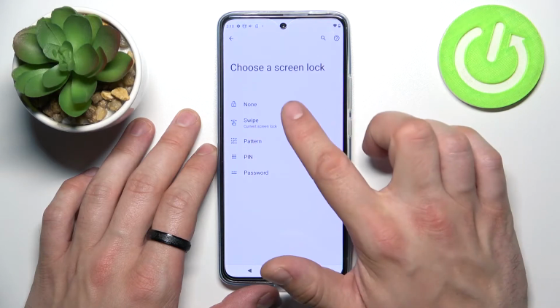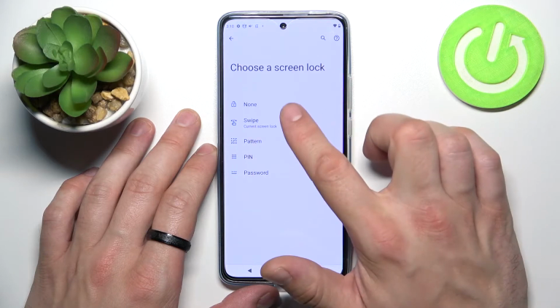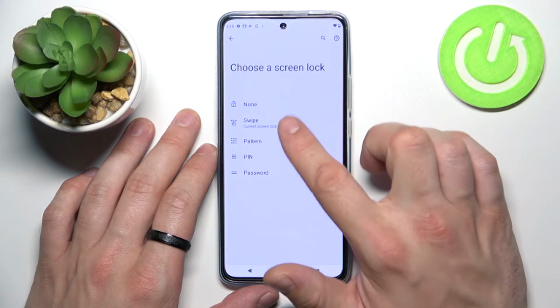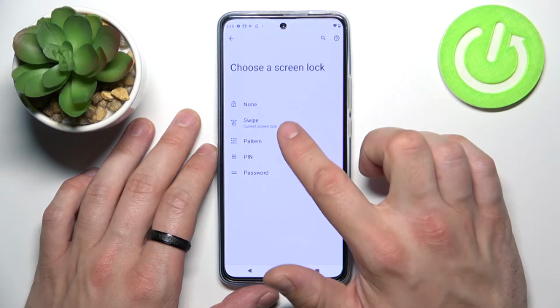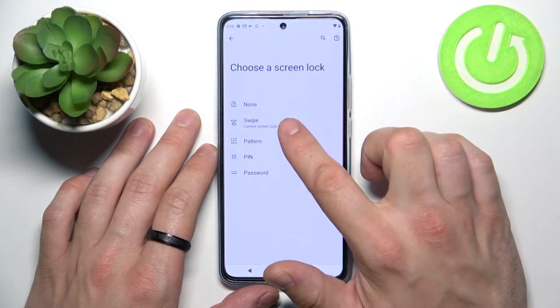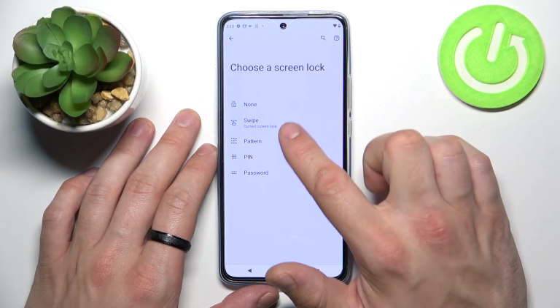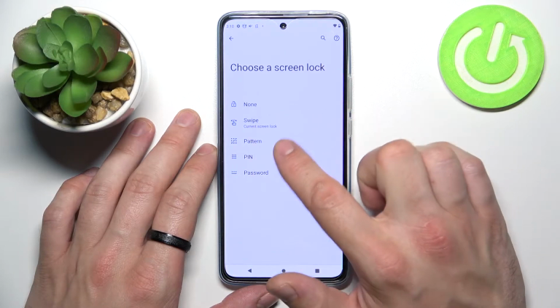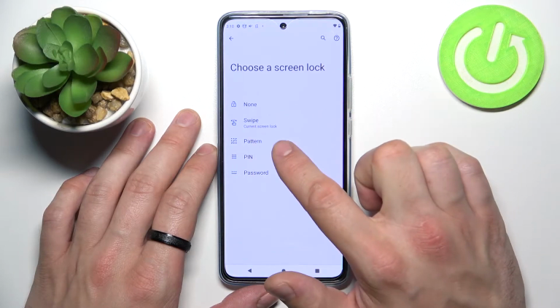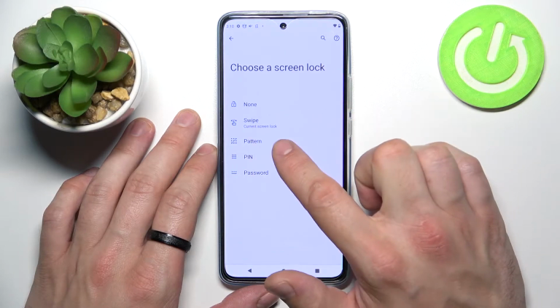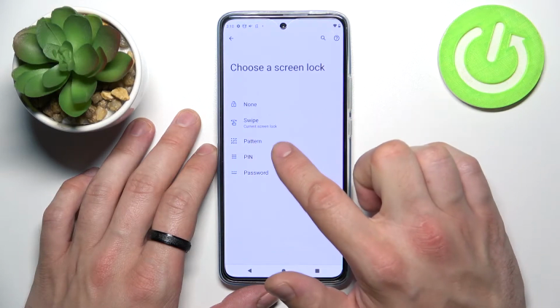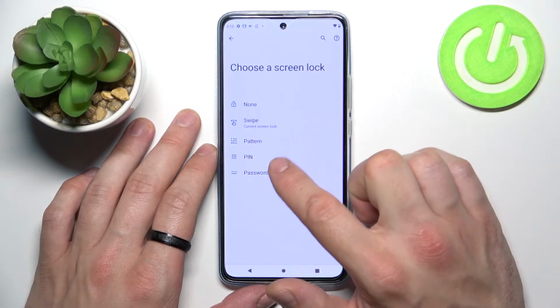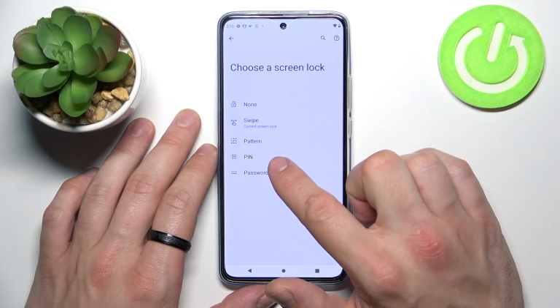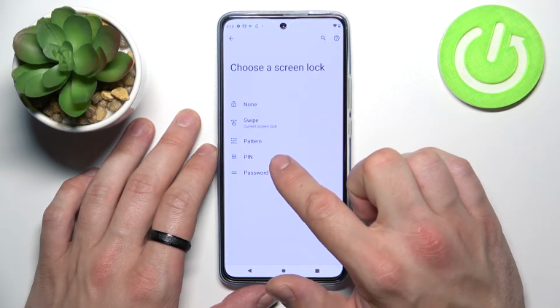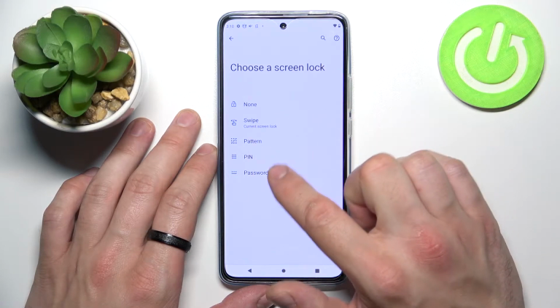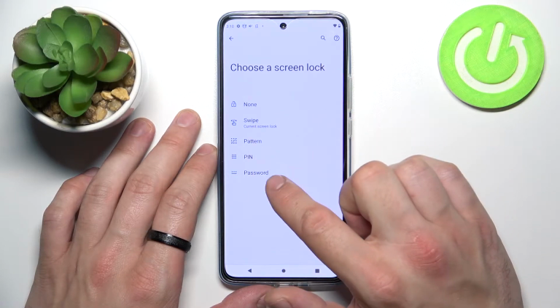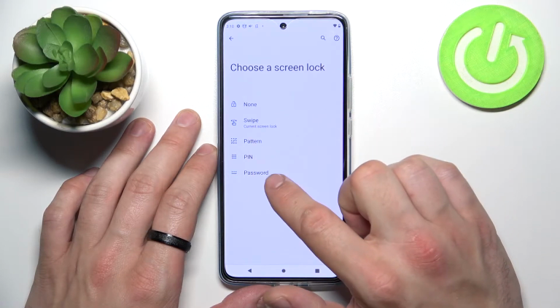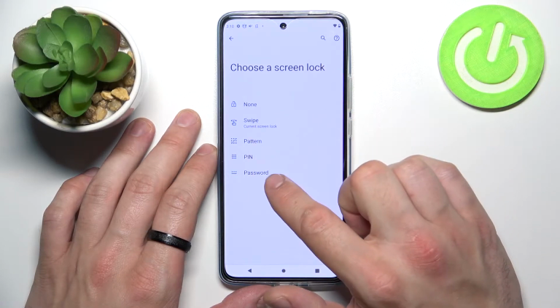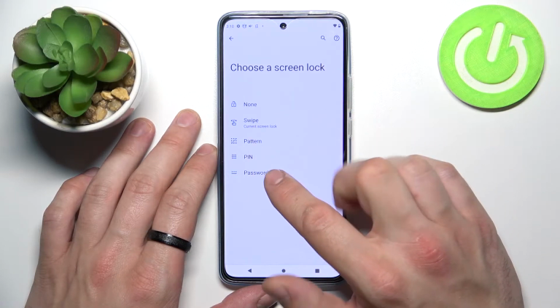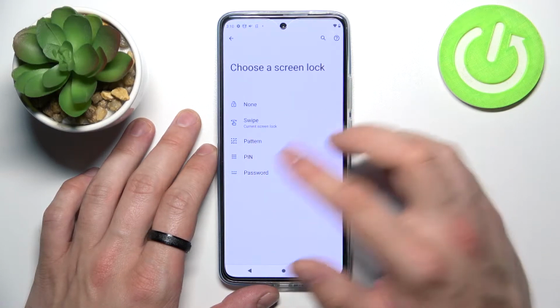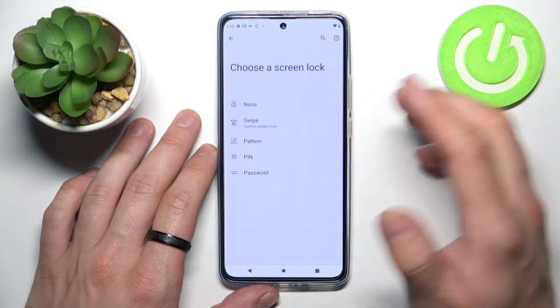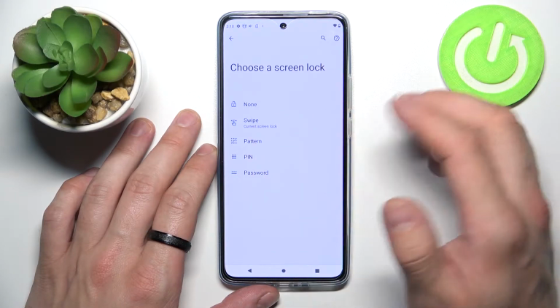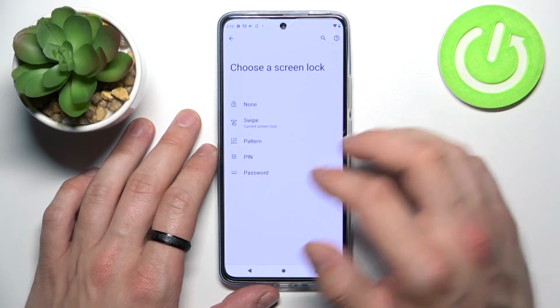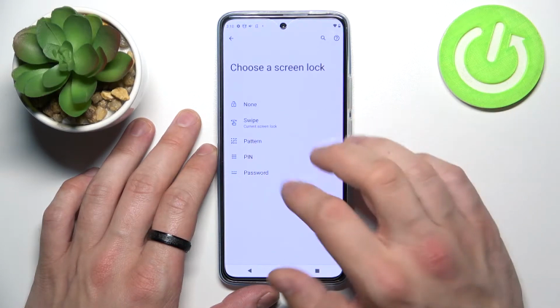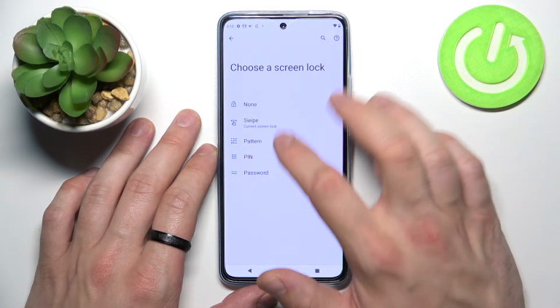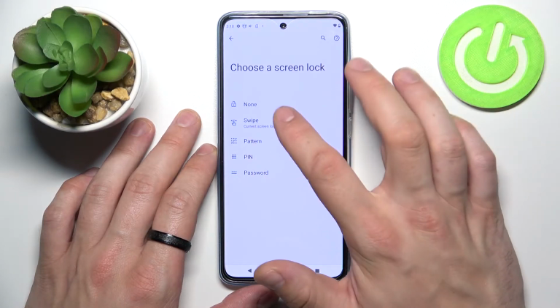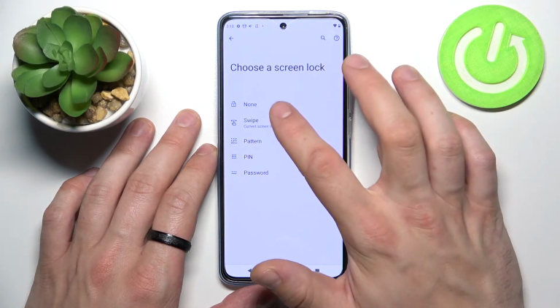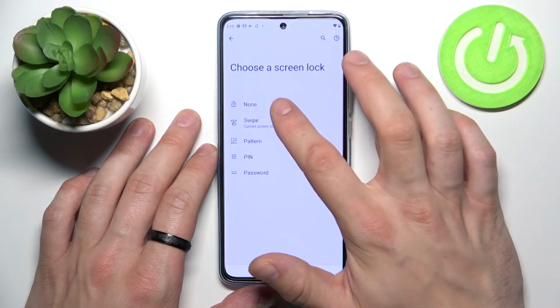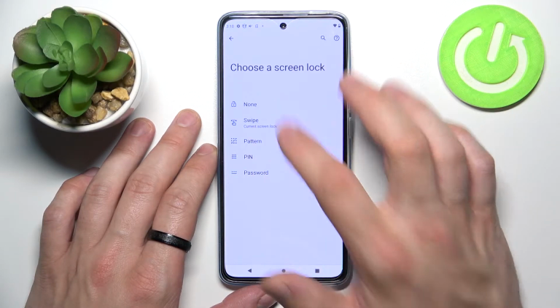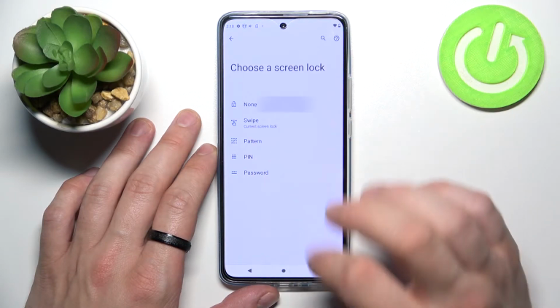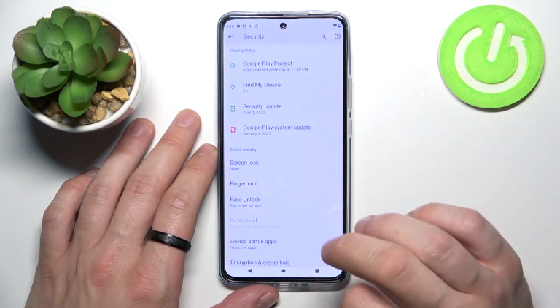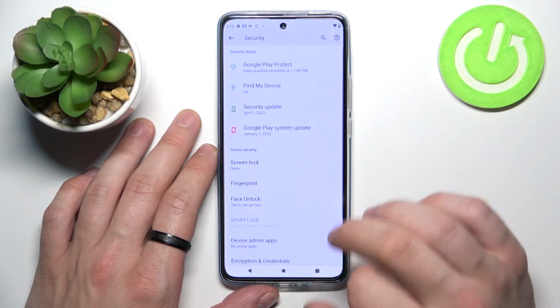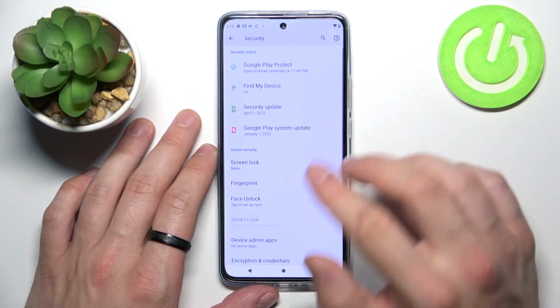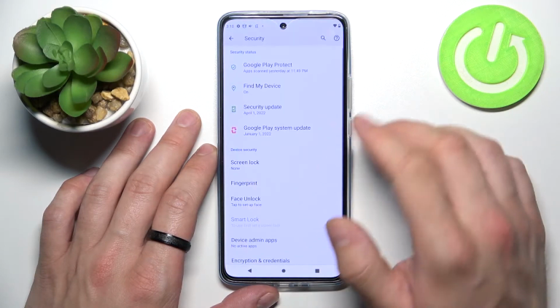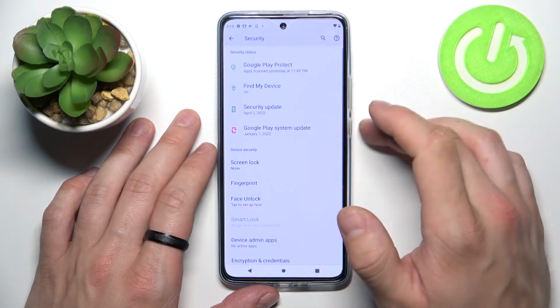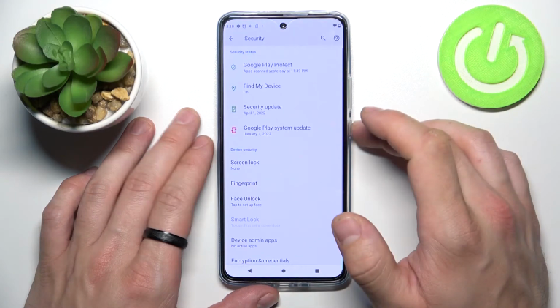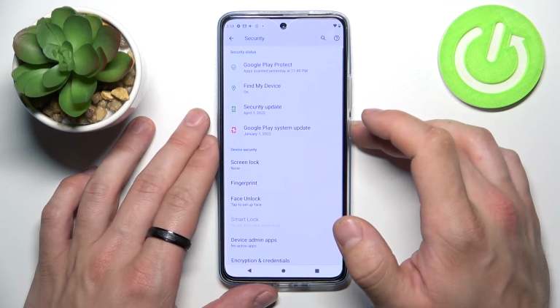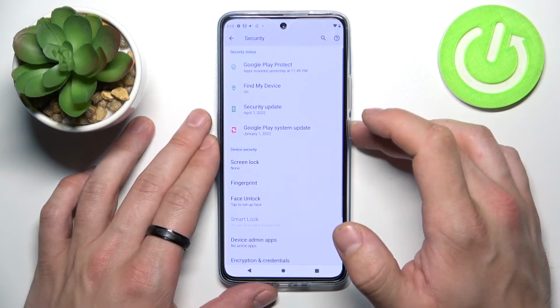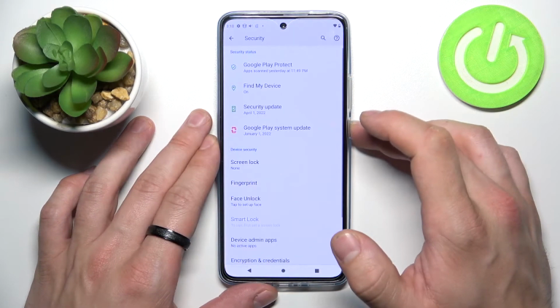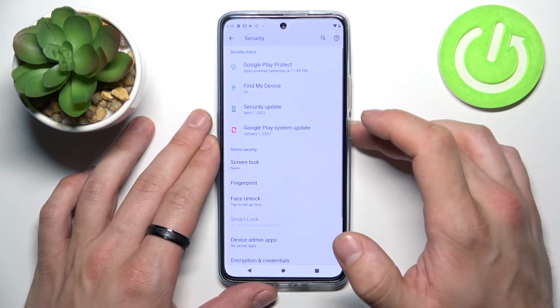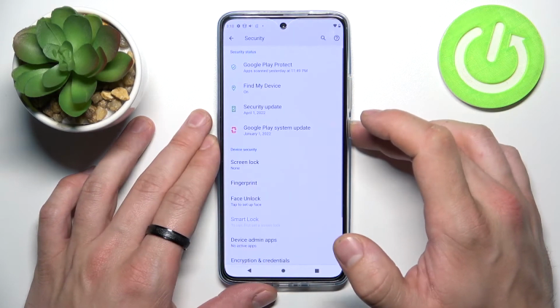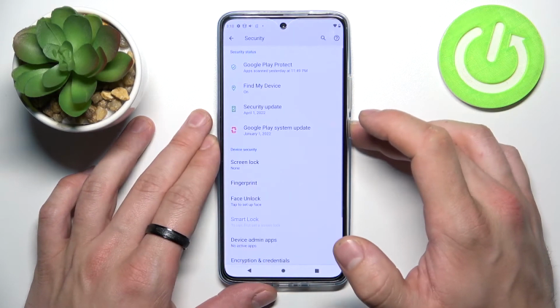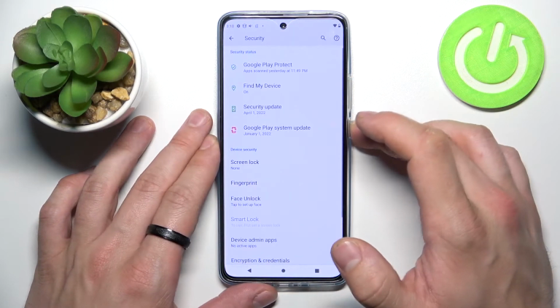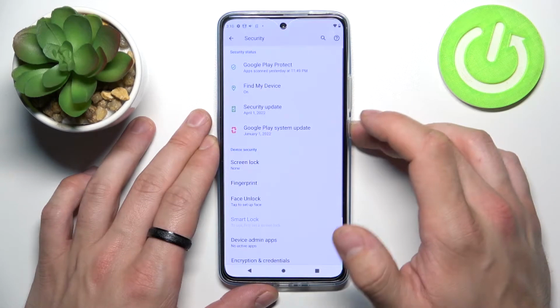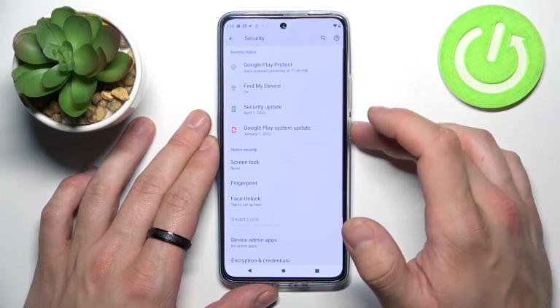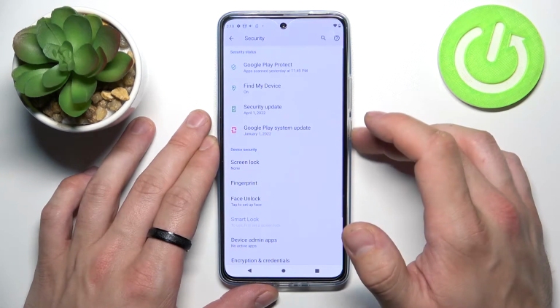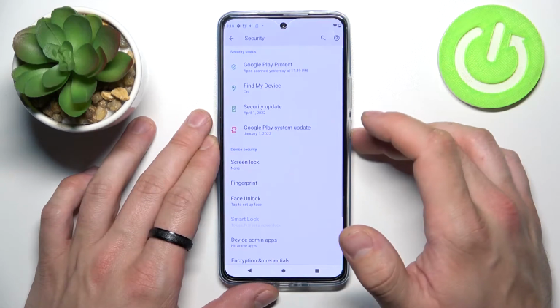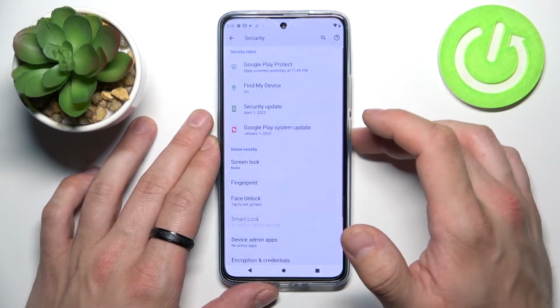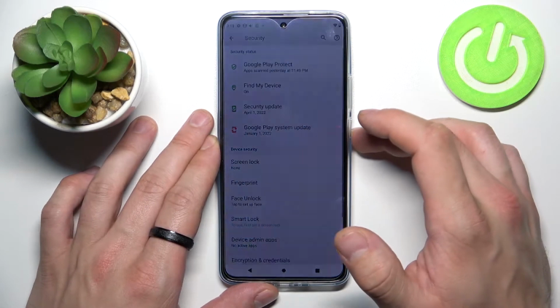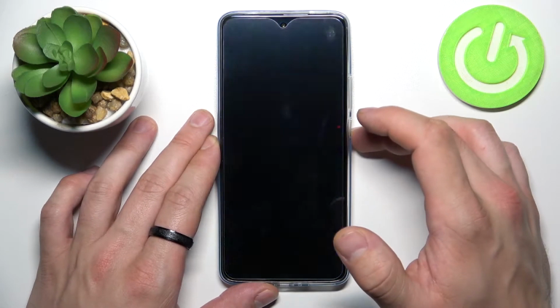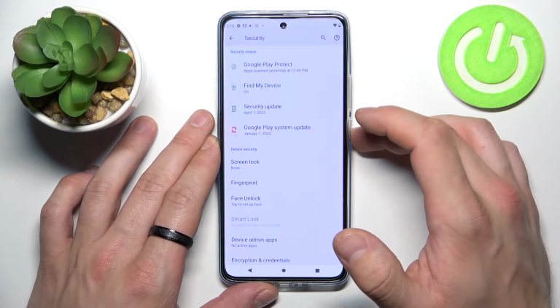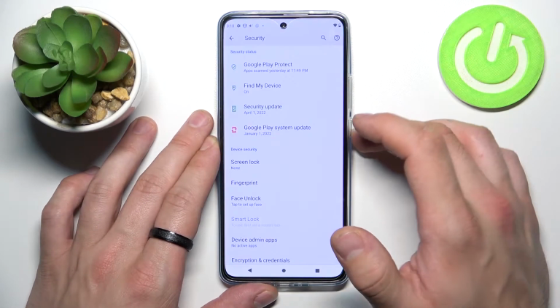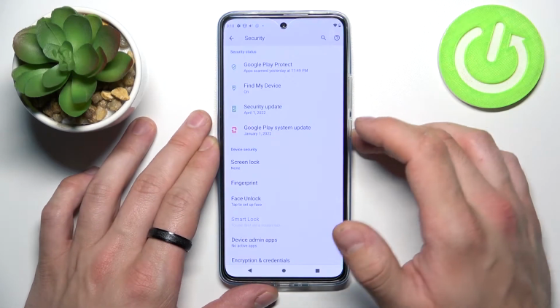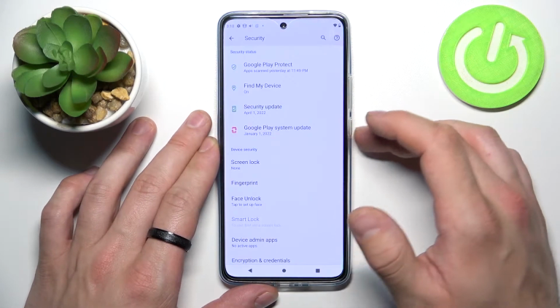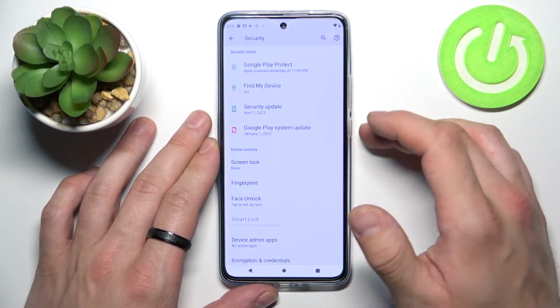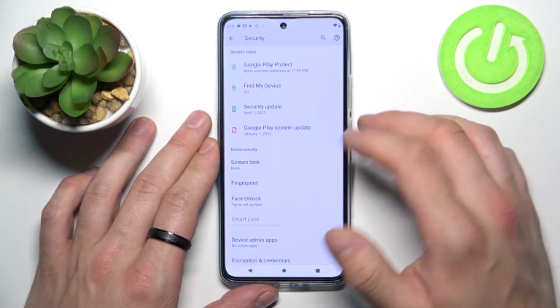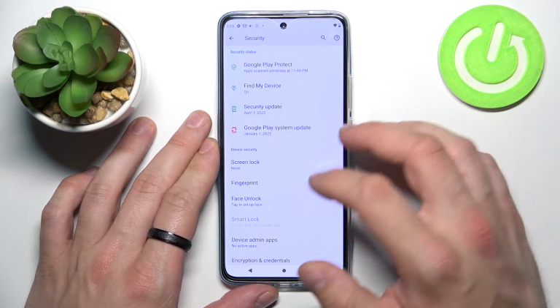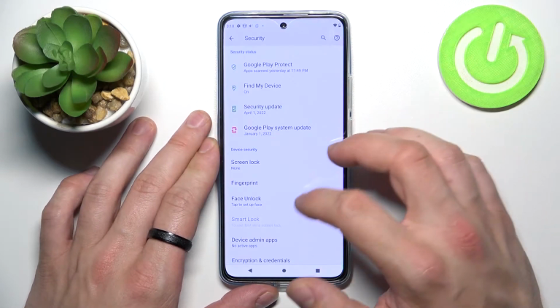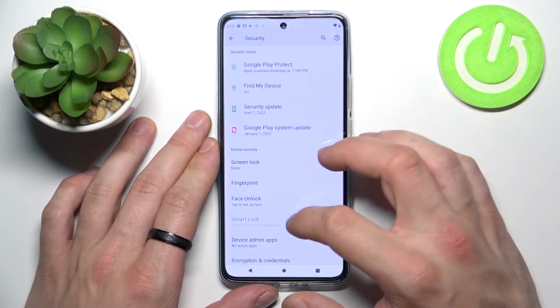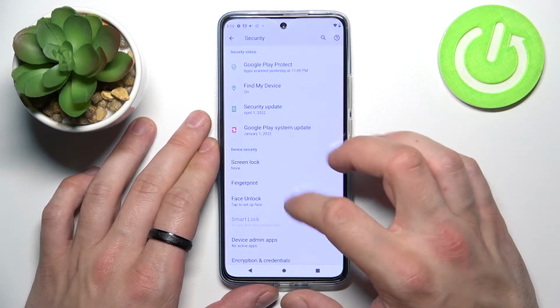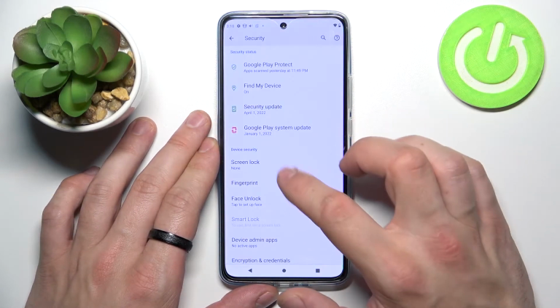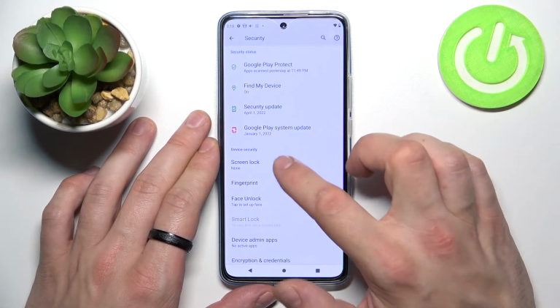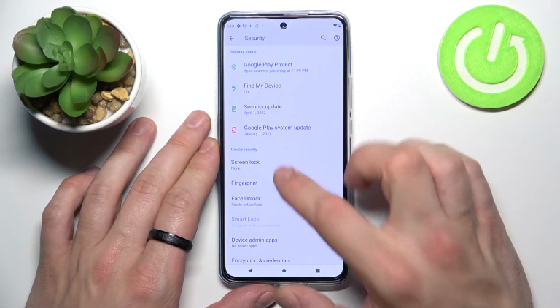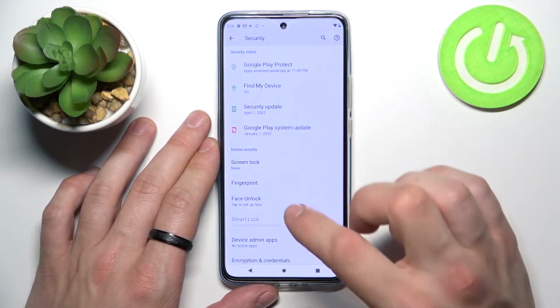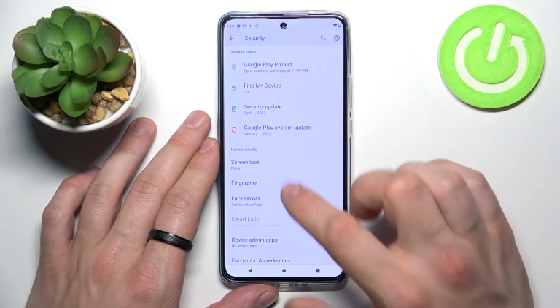None, Swipe, Pattern, PIN, and Password. Let's start with None and then use every screen lock to unlock the phone.